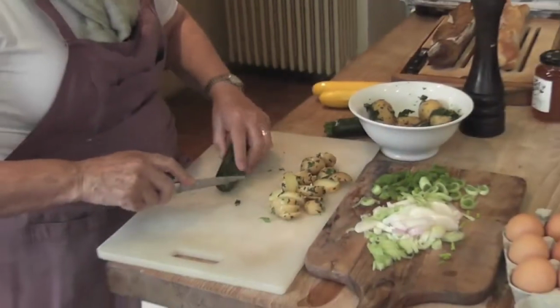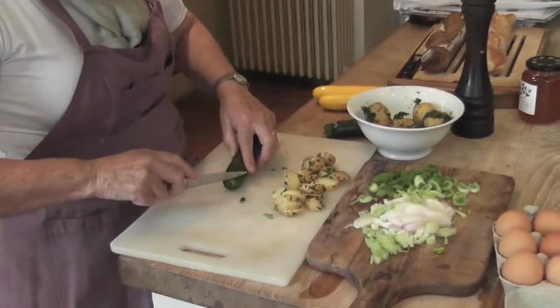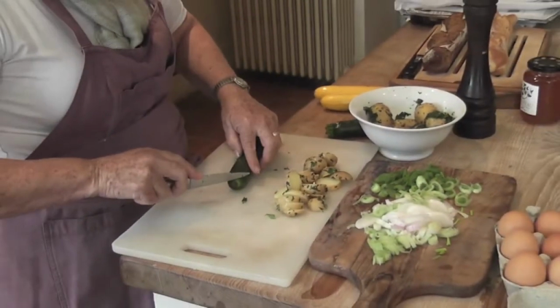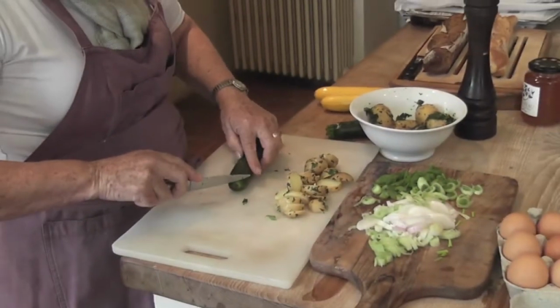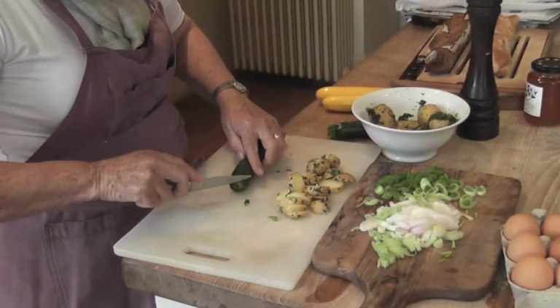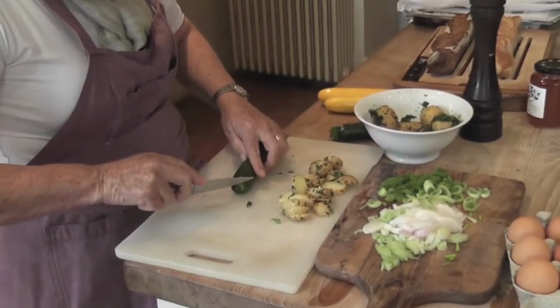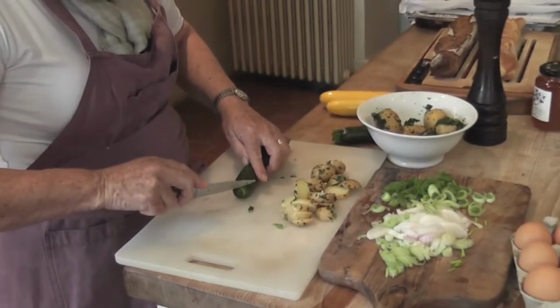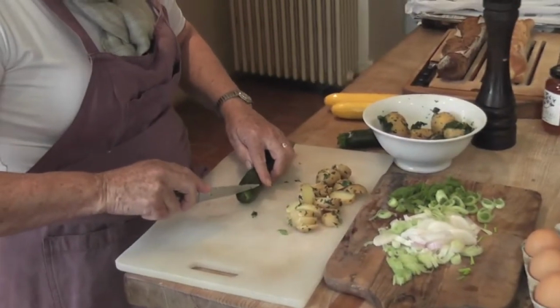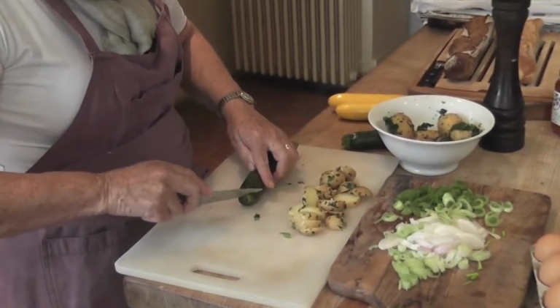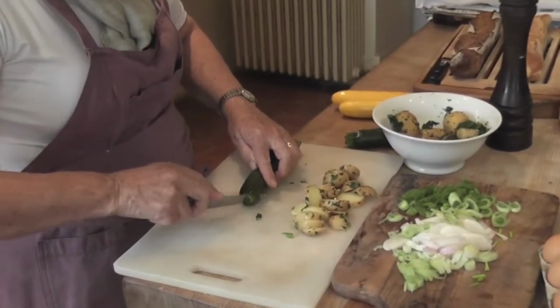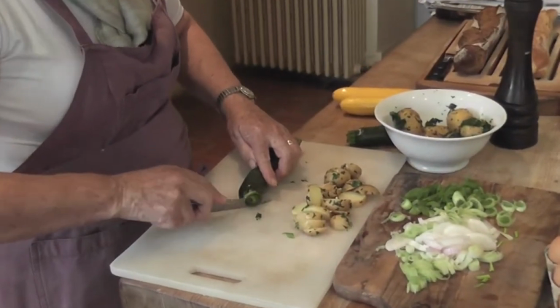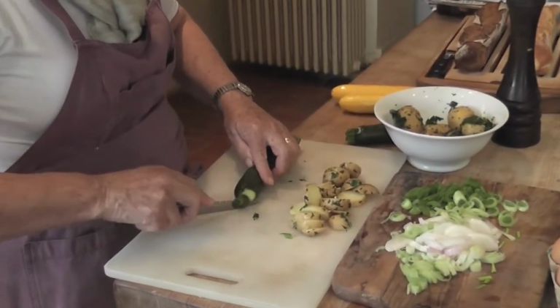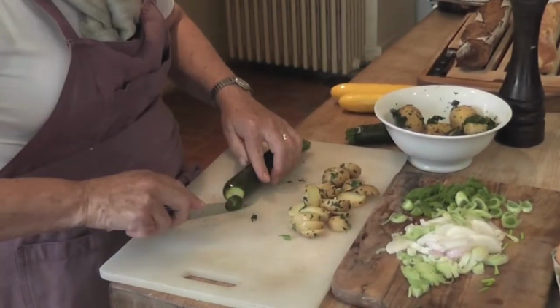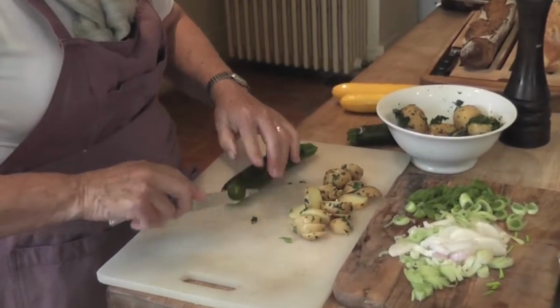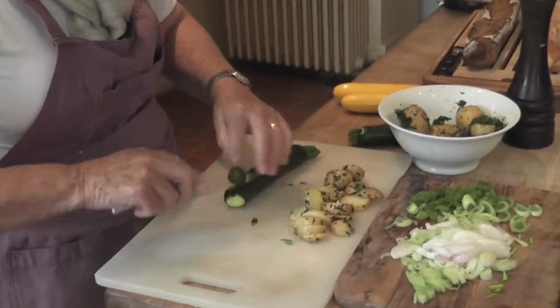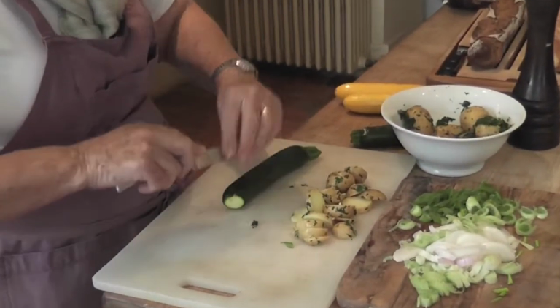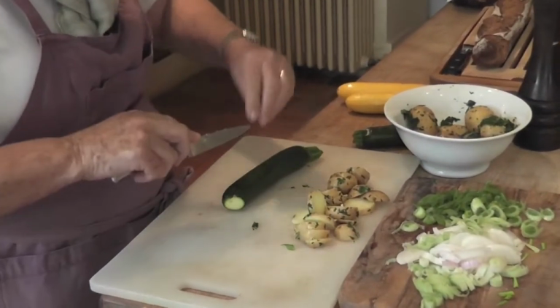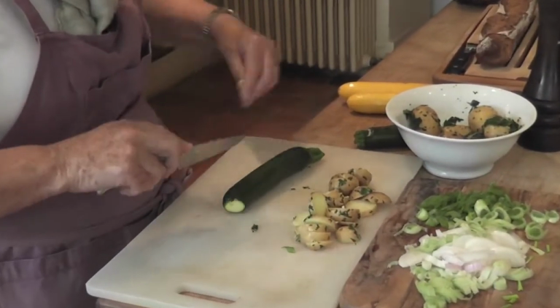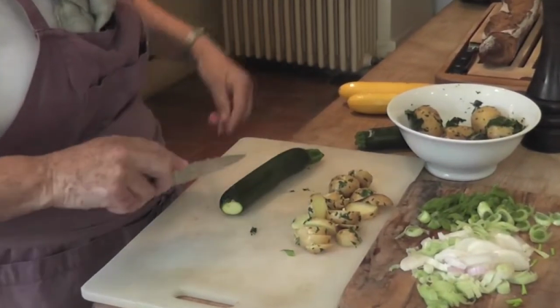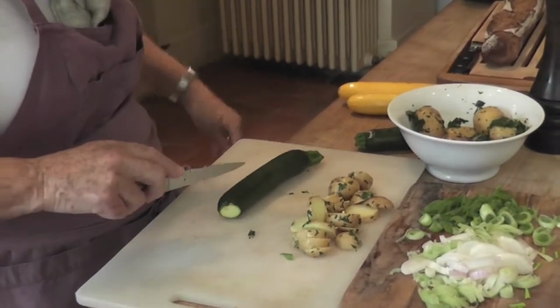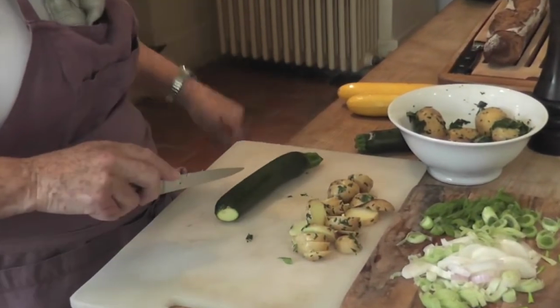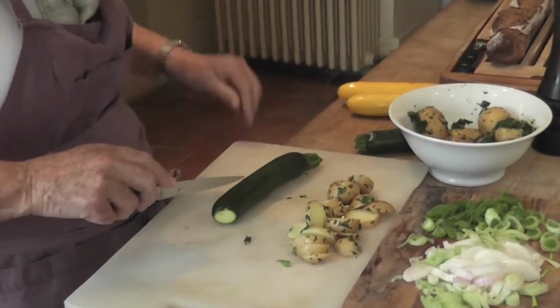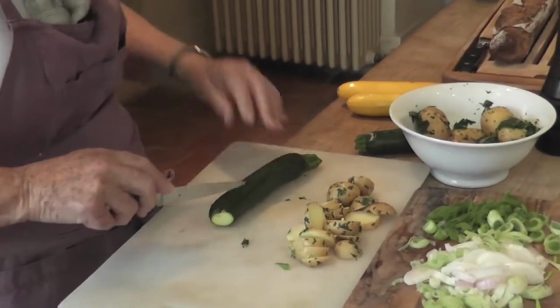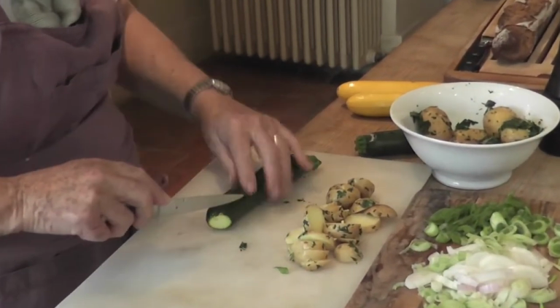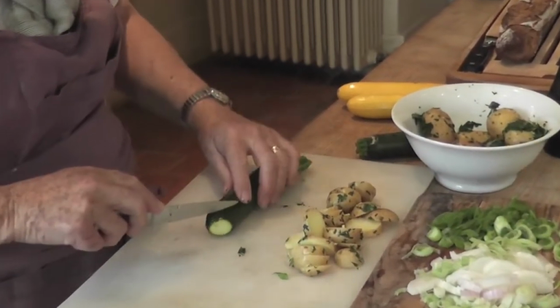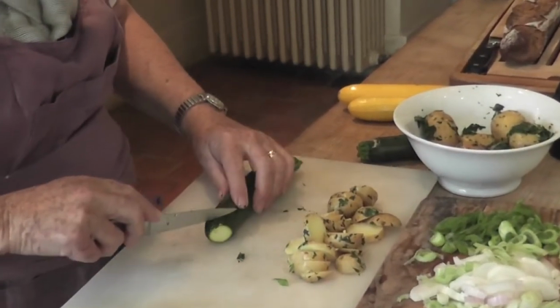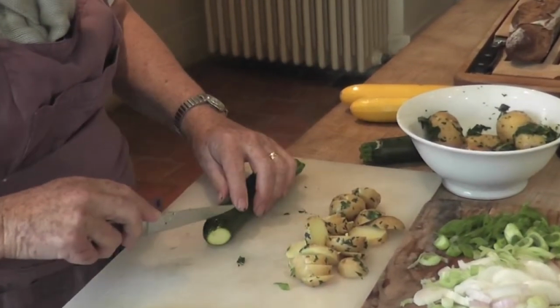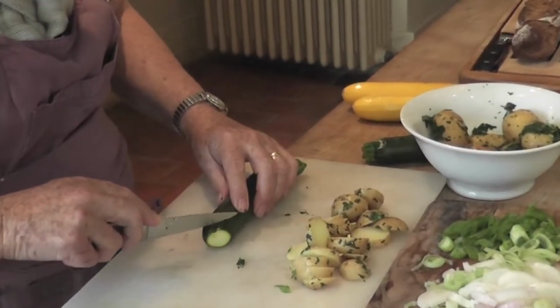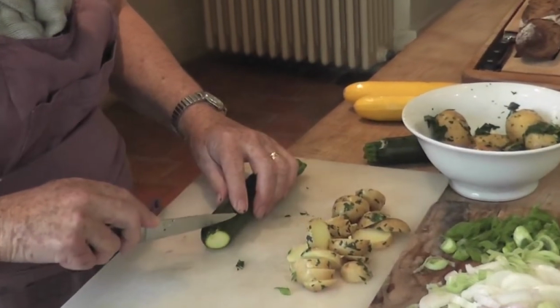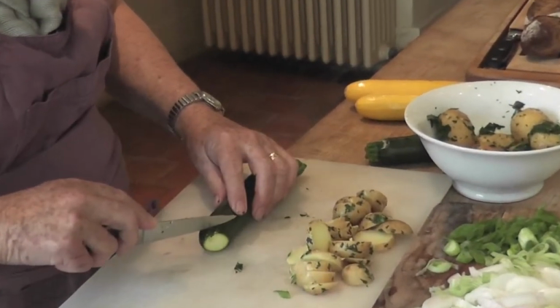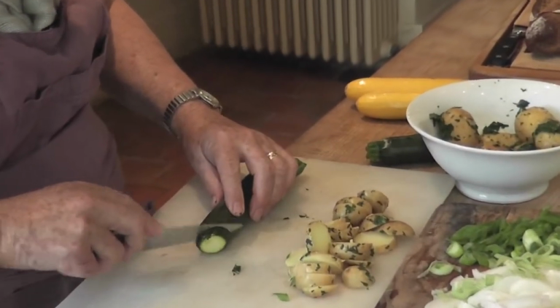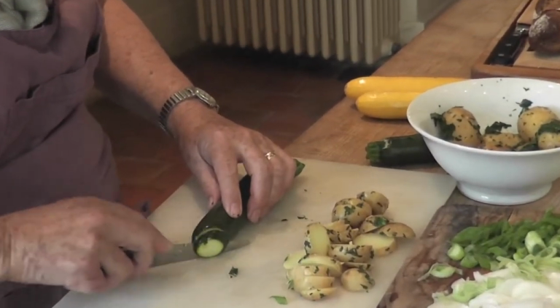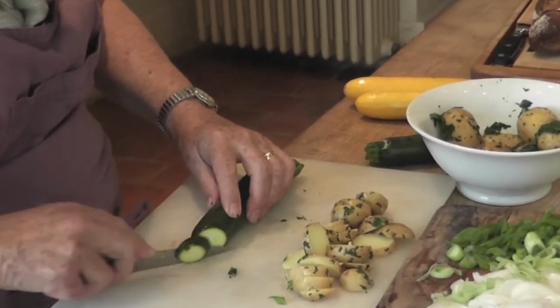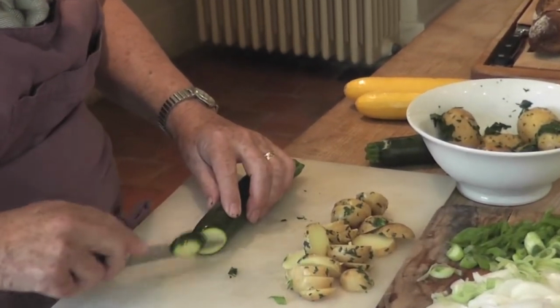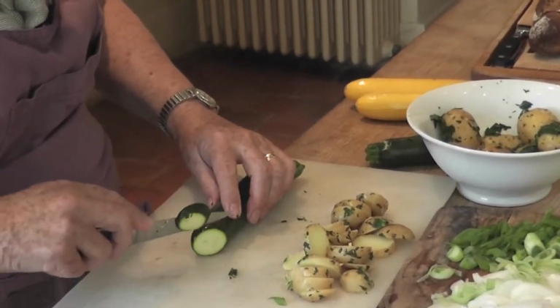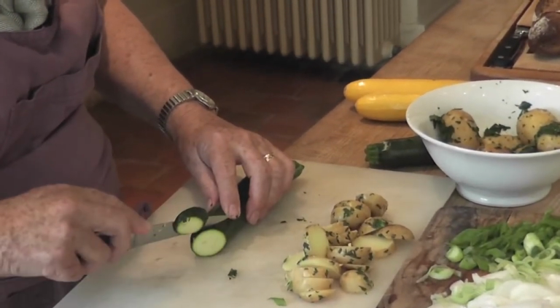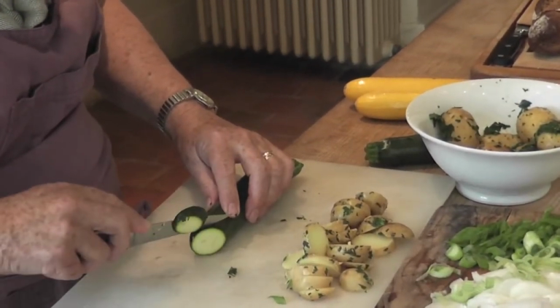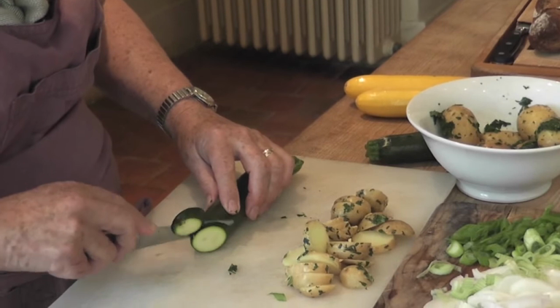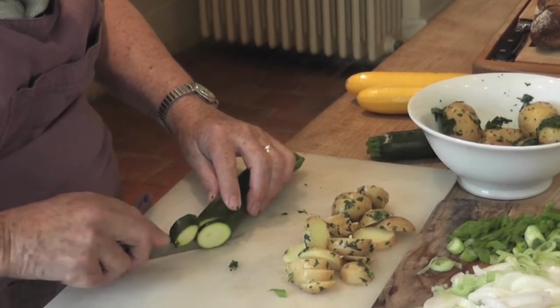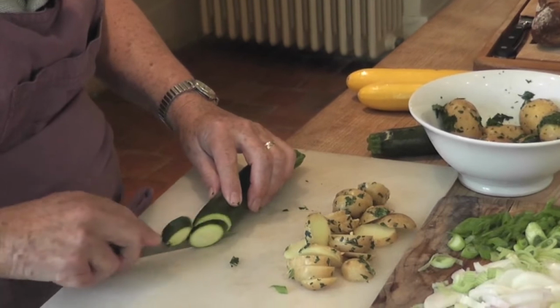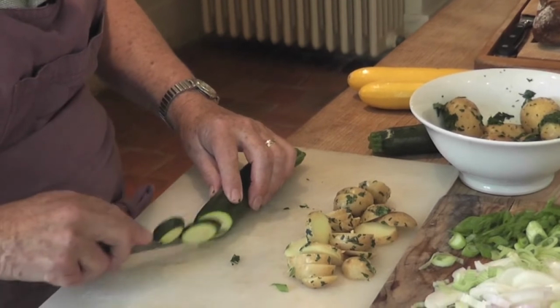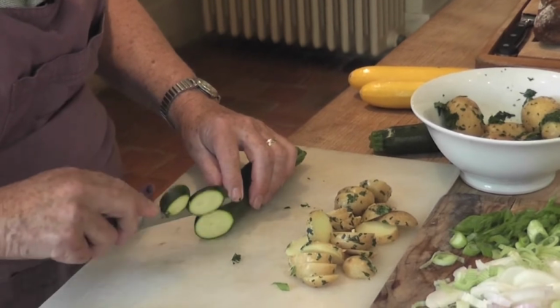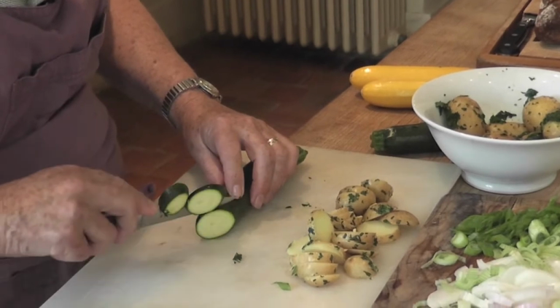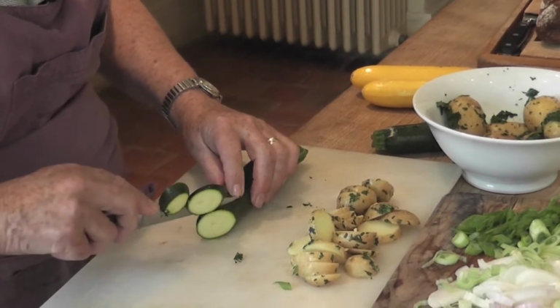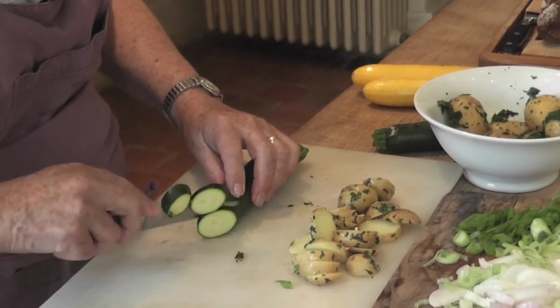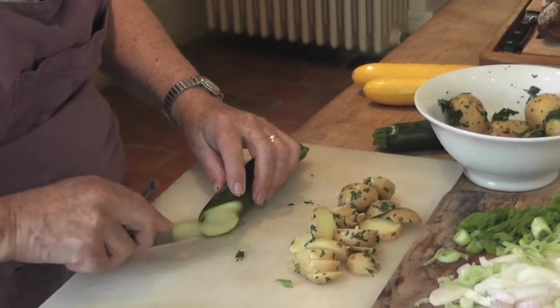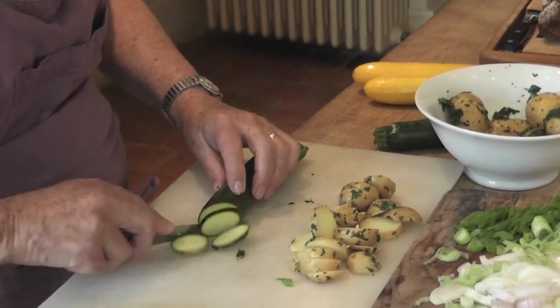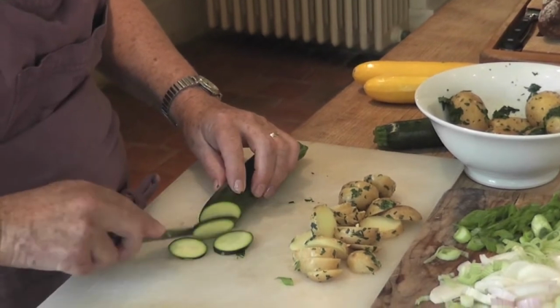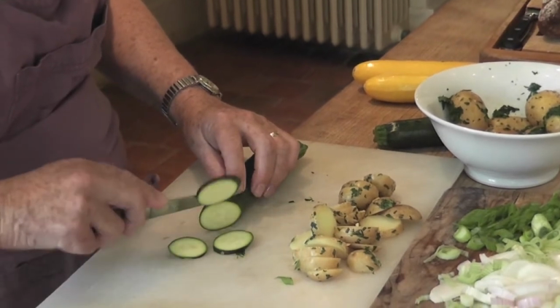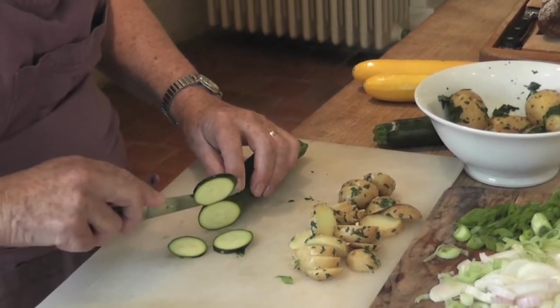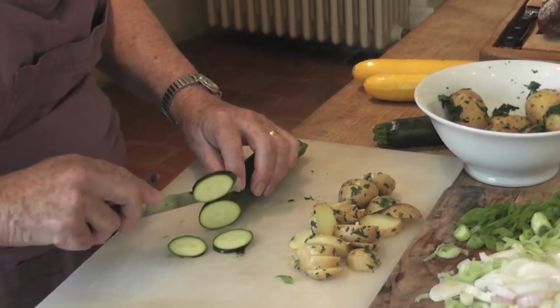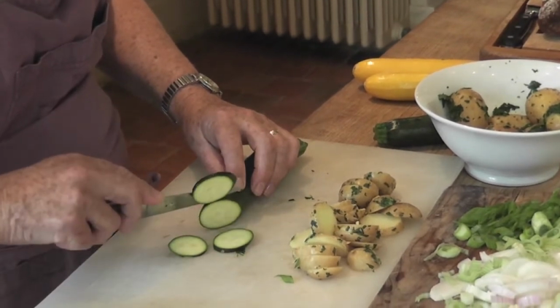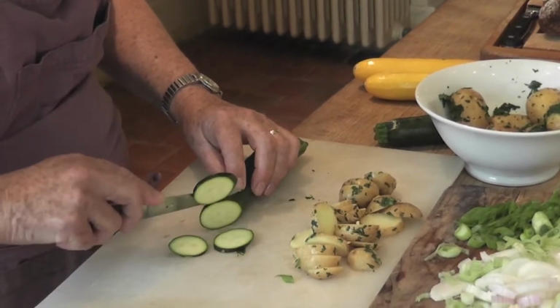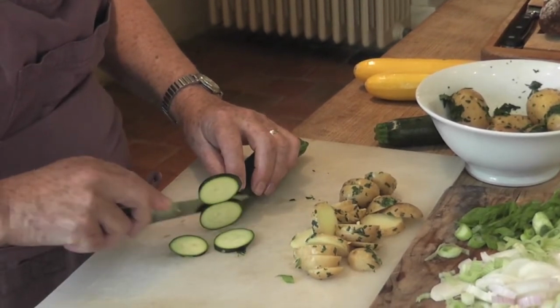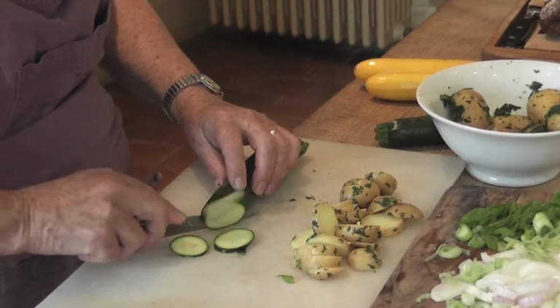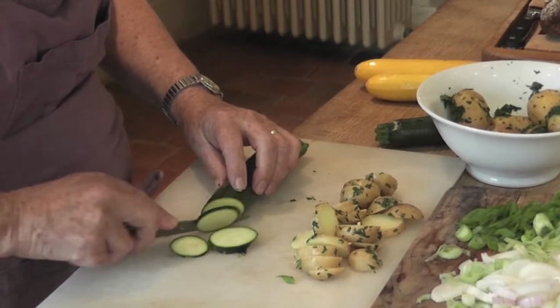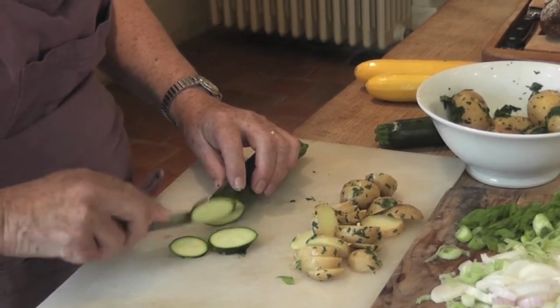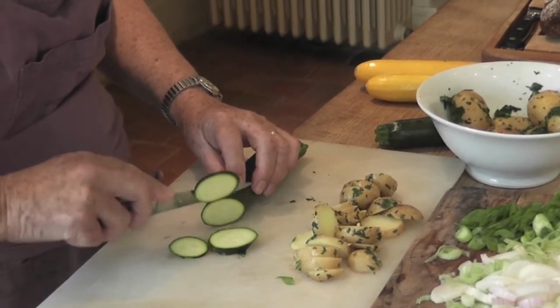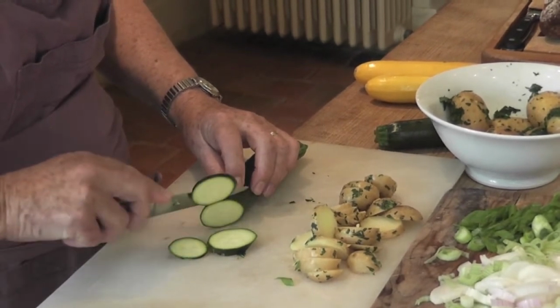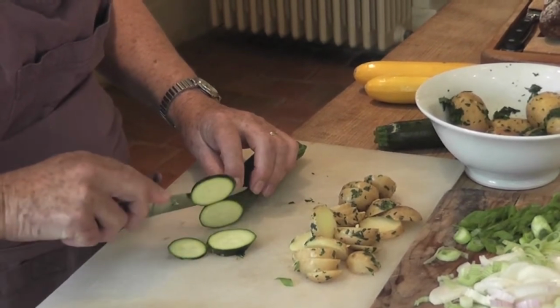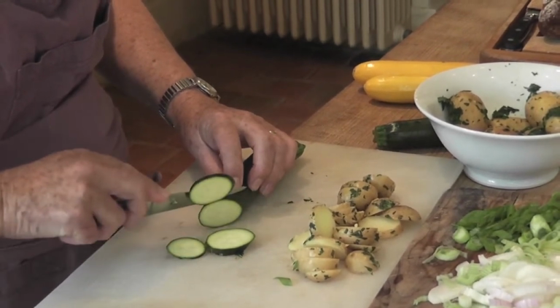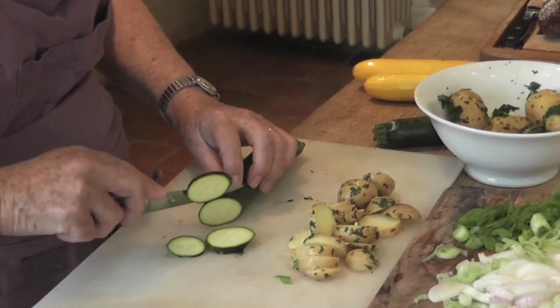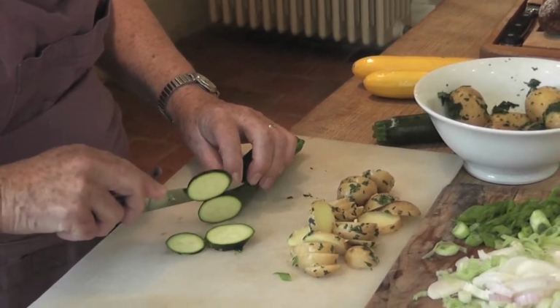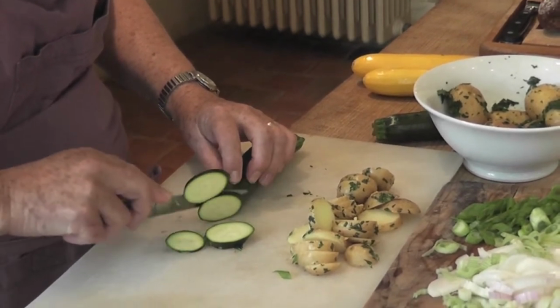If you can get baby zucchini with the flowers, they're even prettier. I couldn't get them today. But these would be pretty if you just cut them like that on an angle.